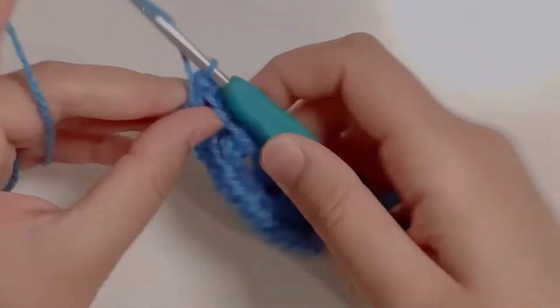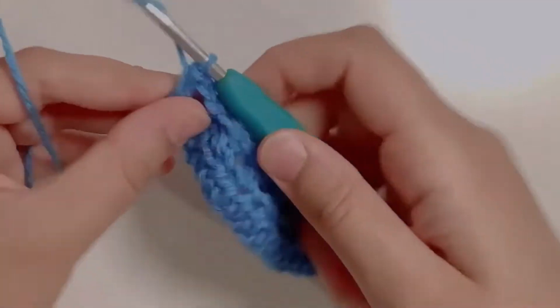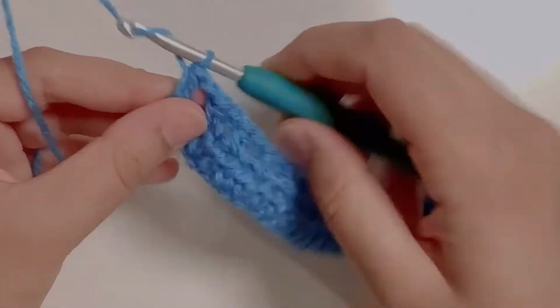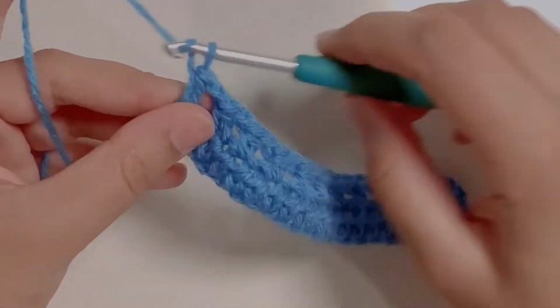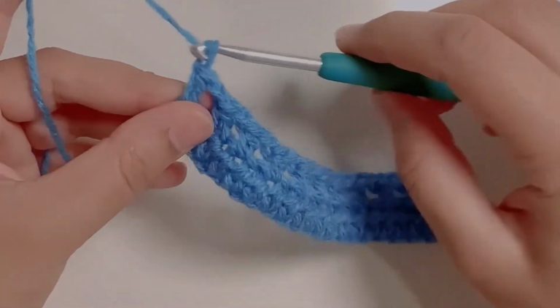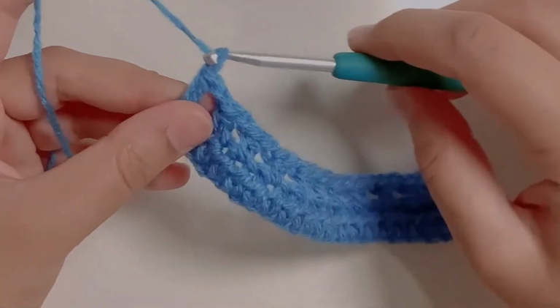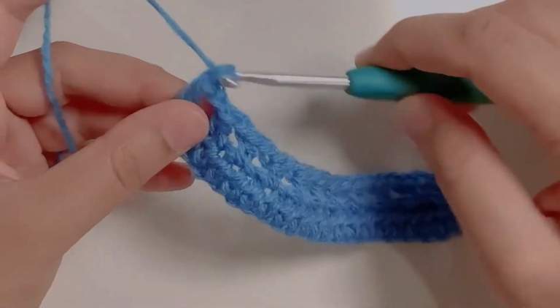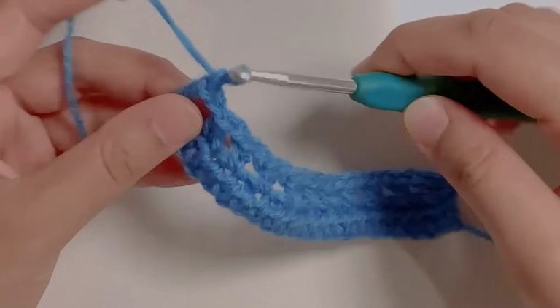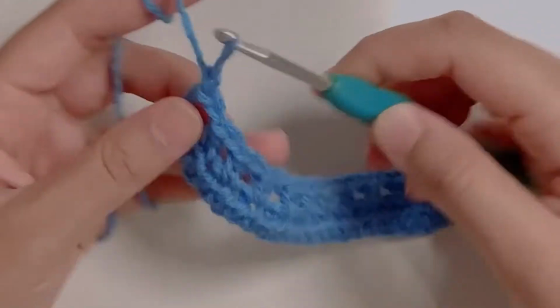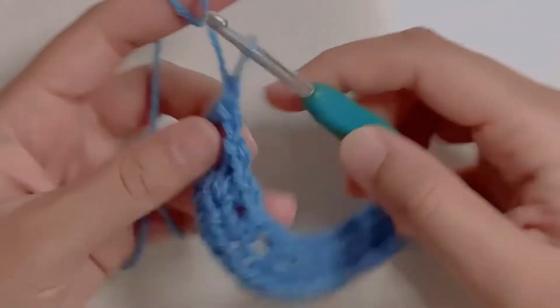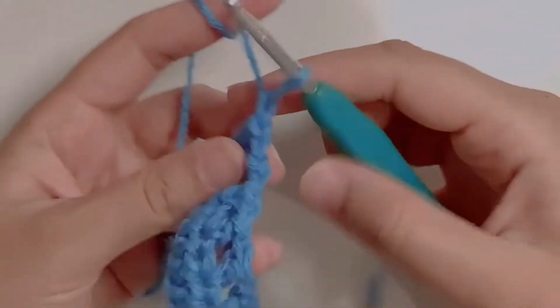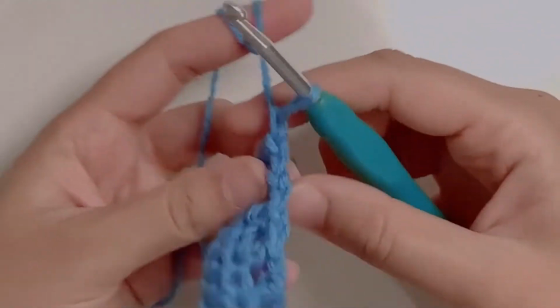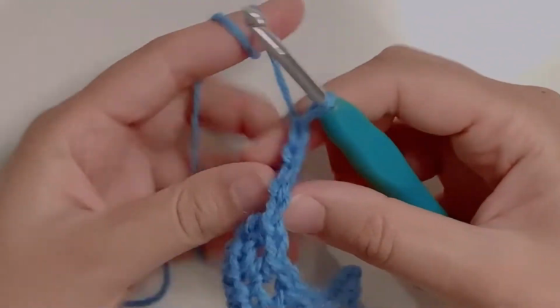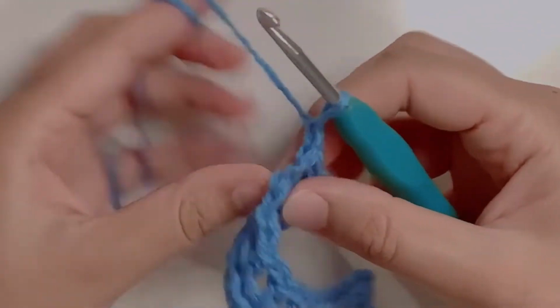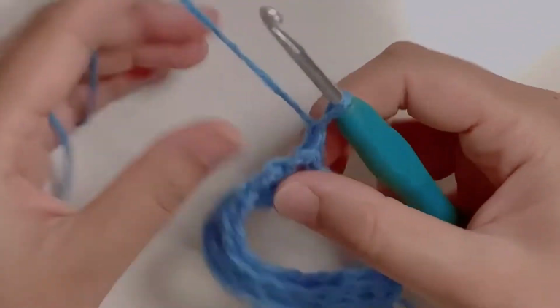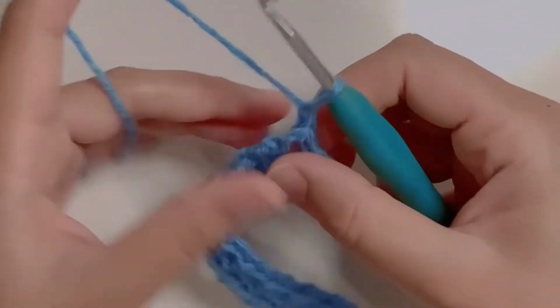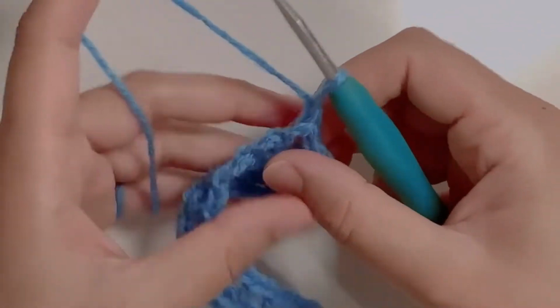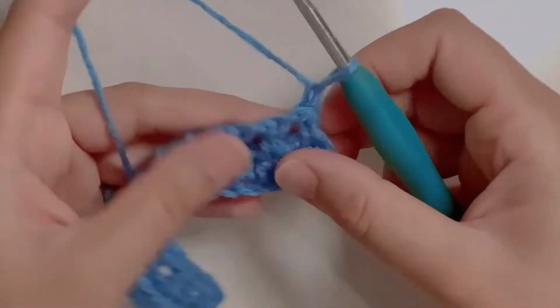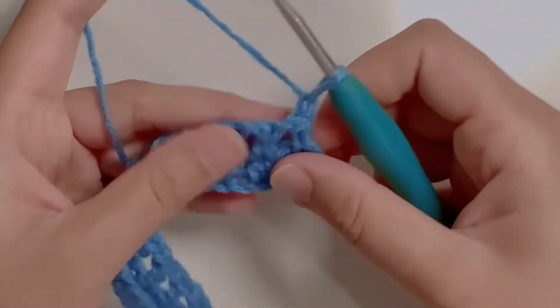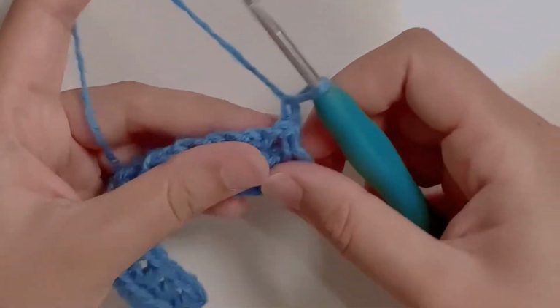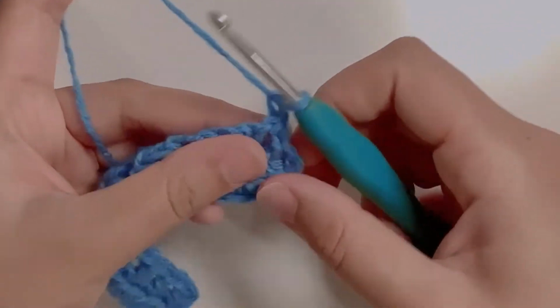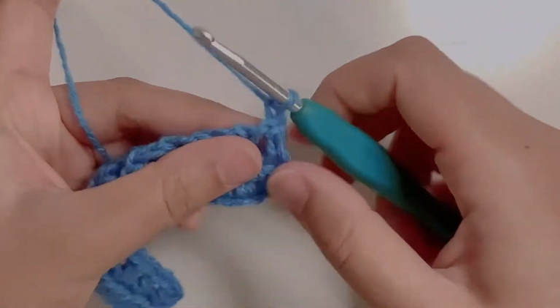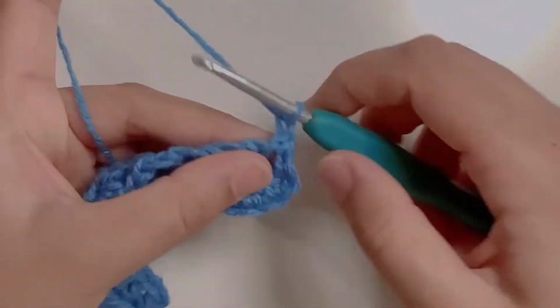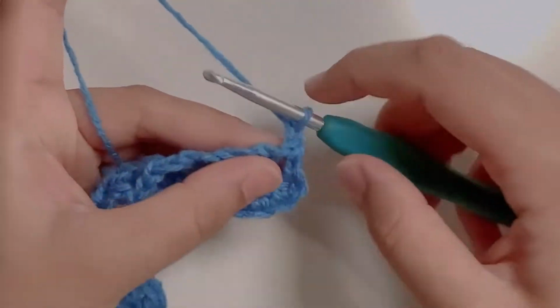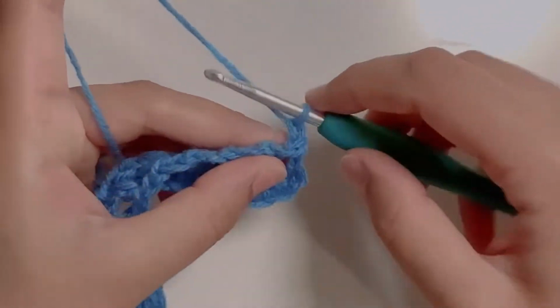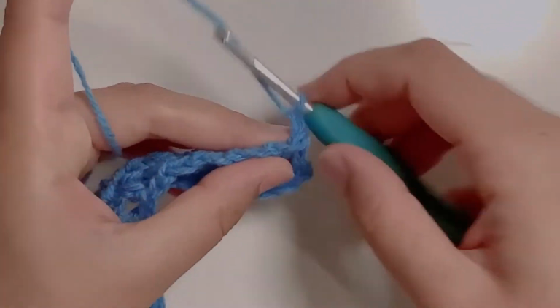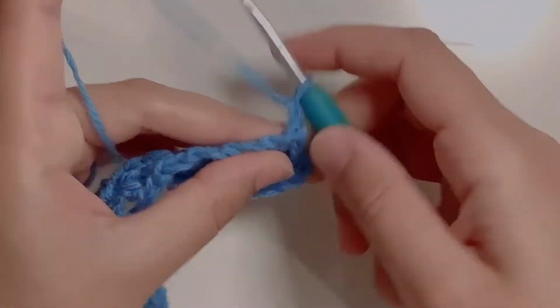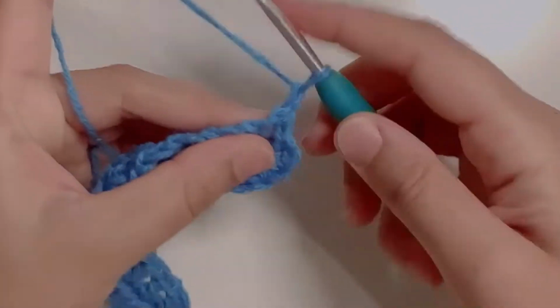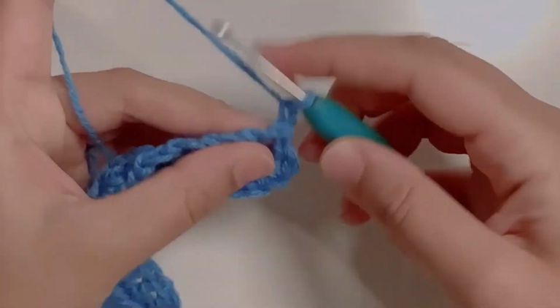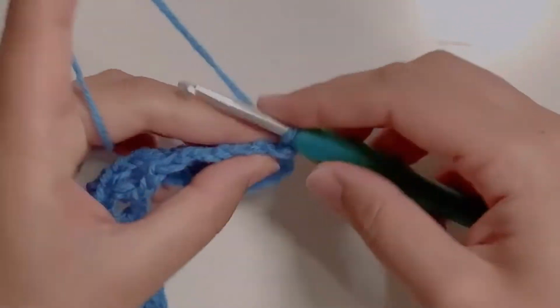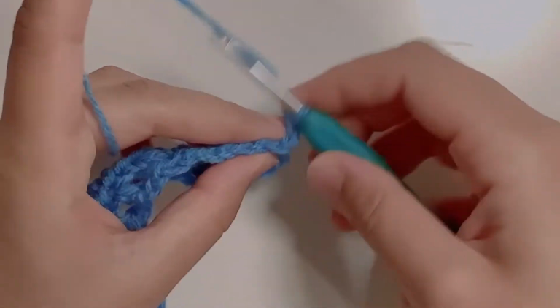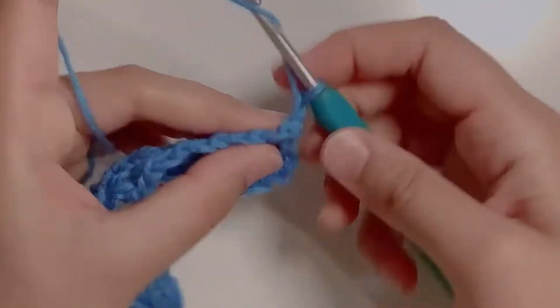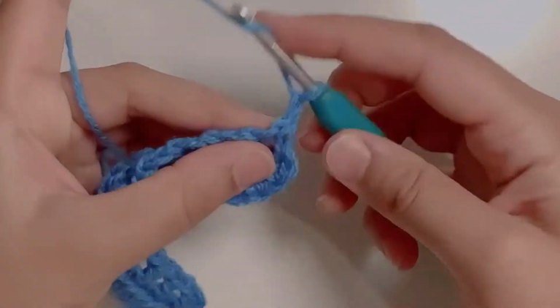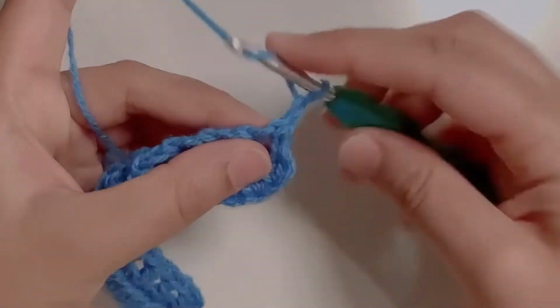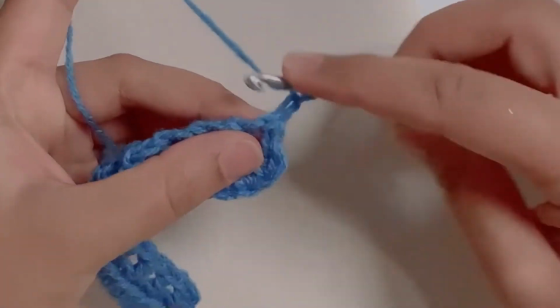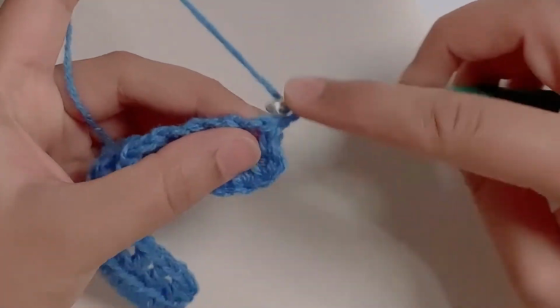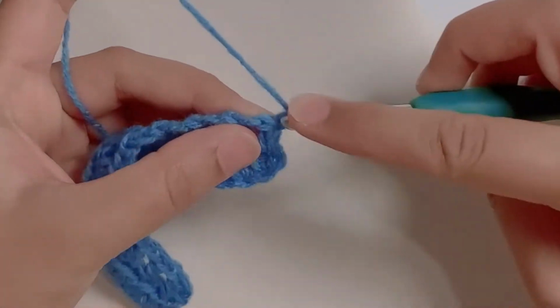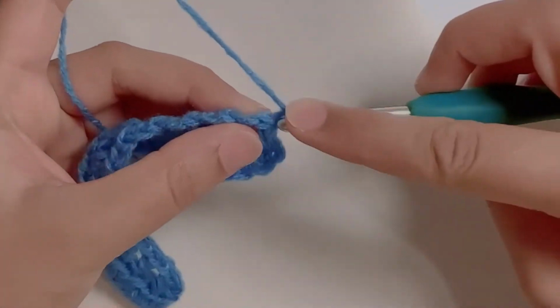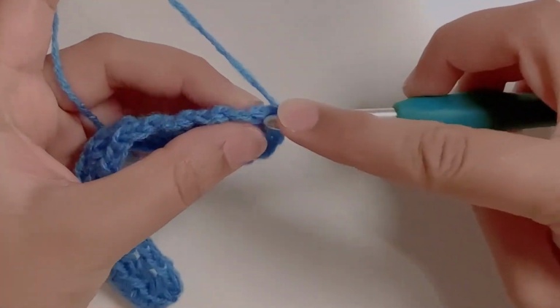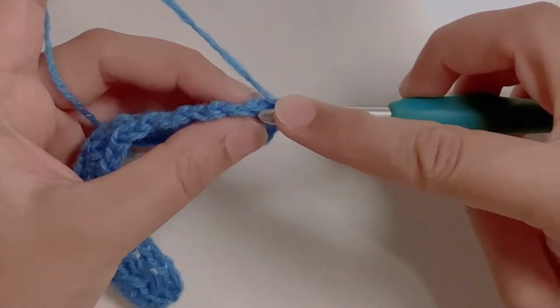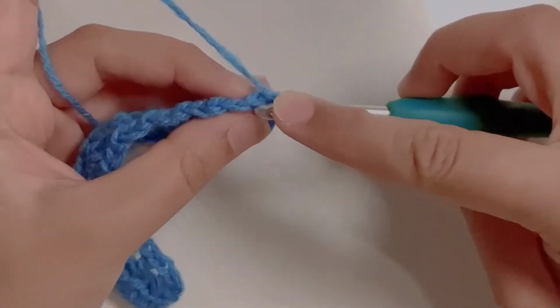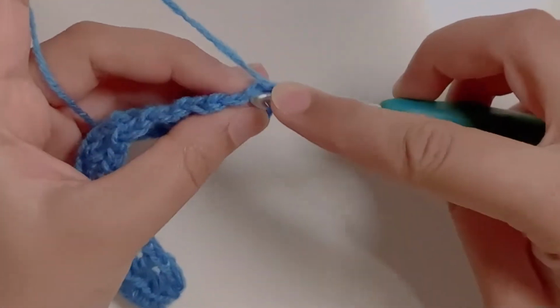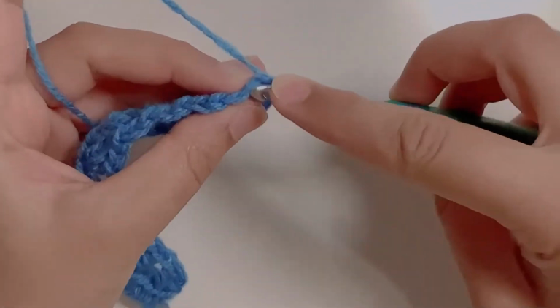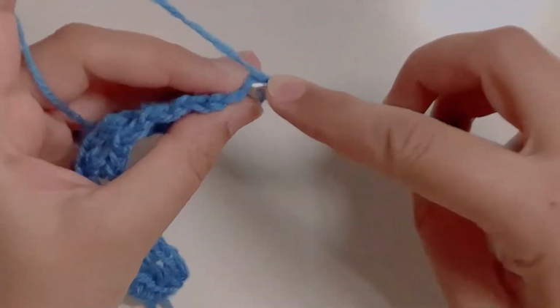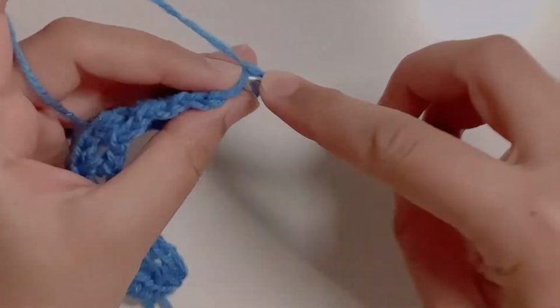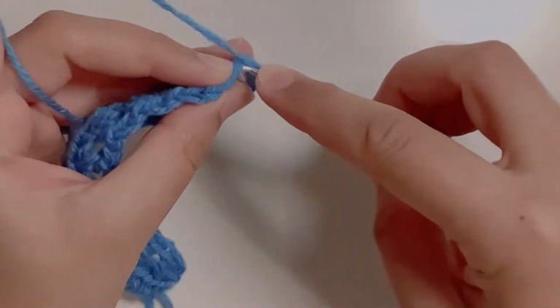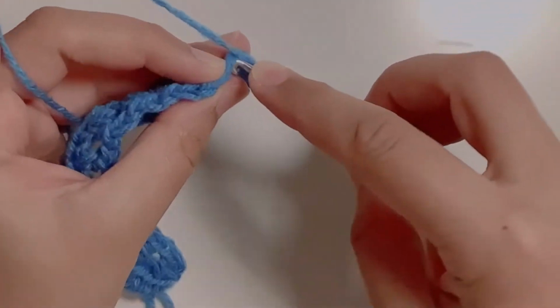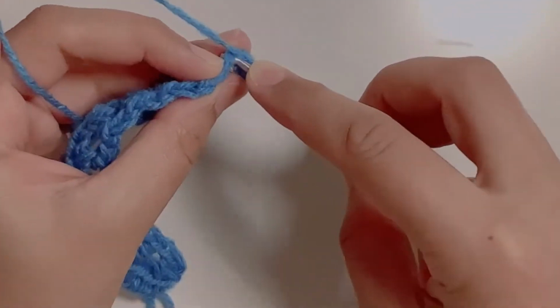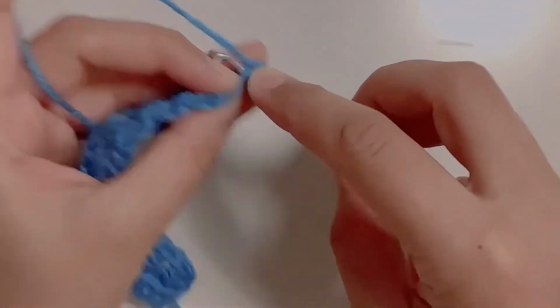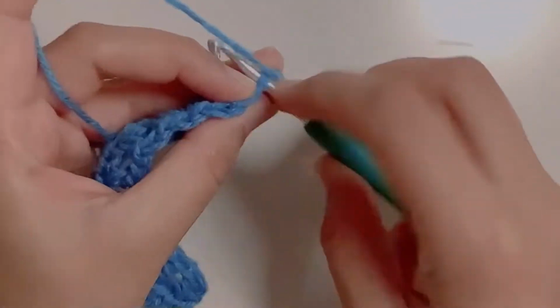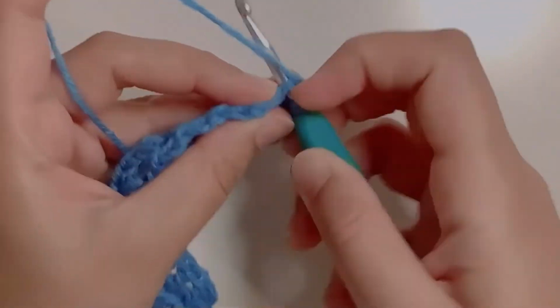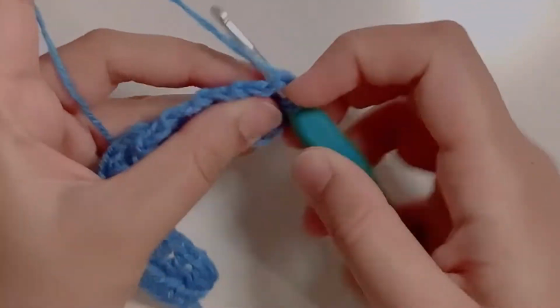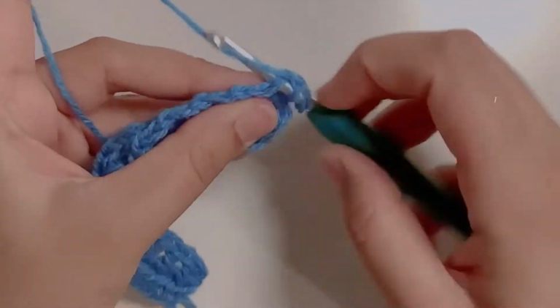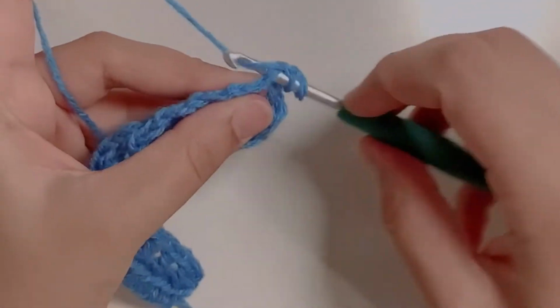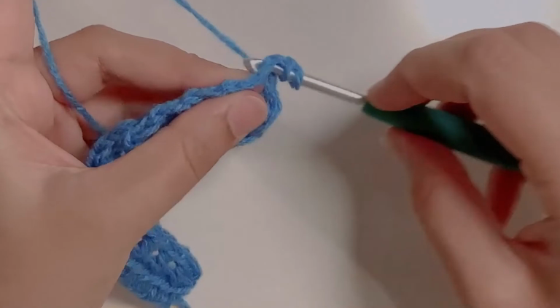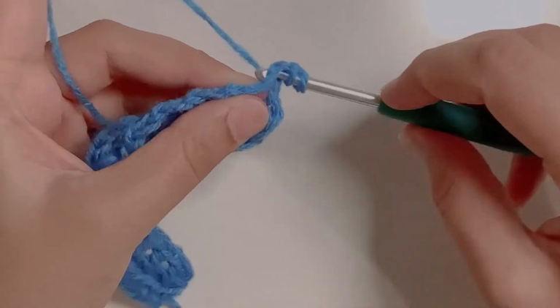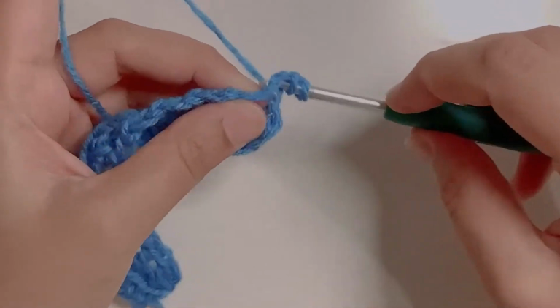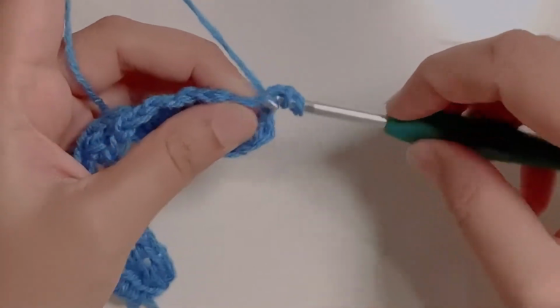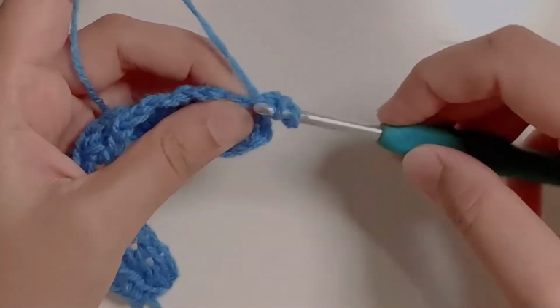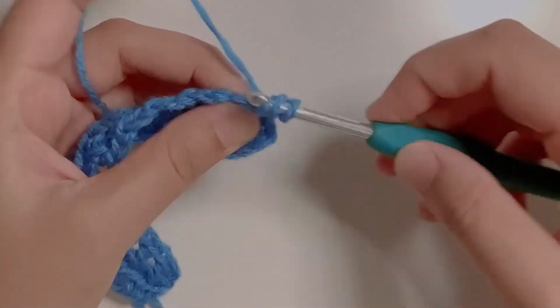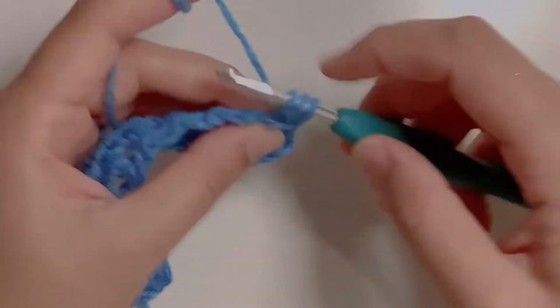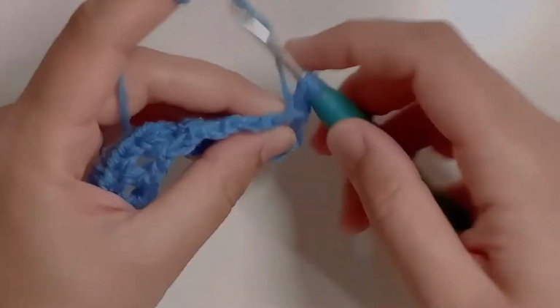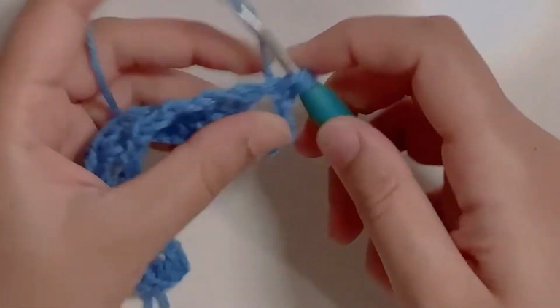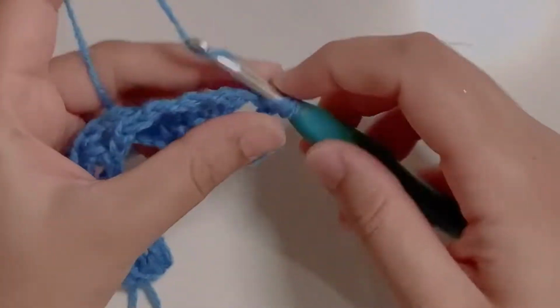Starting the next row, chain one and turn your work. Yarn over and make a half double crochet in the first stitch.